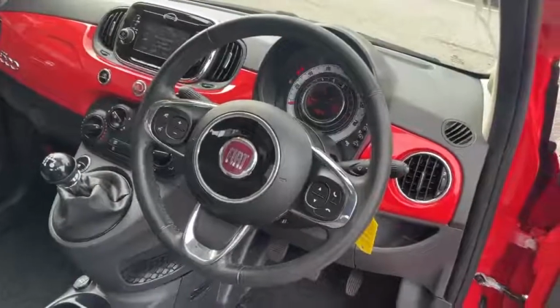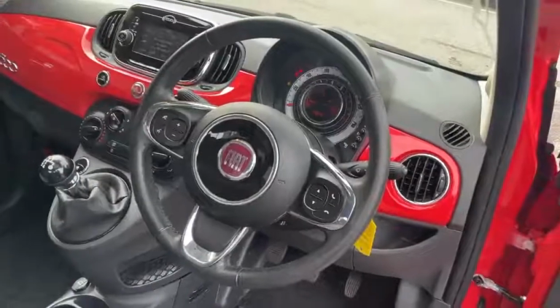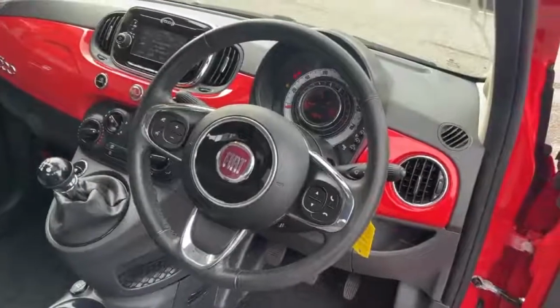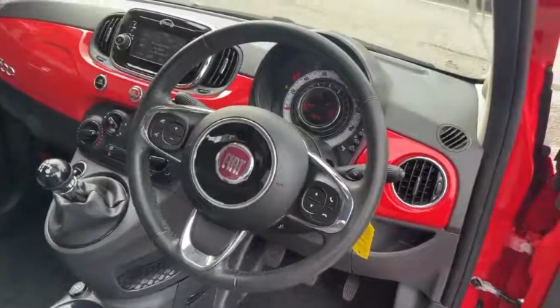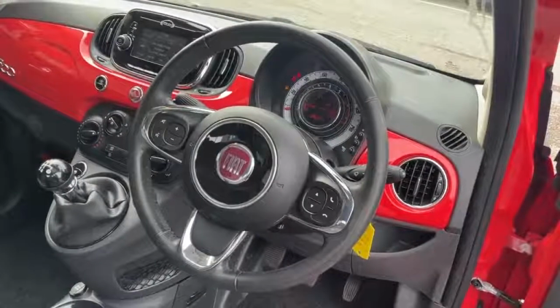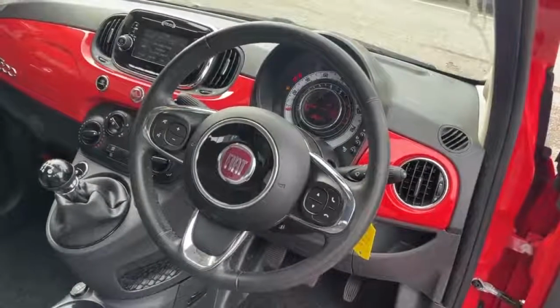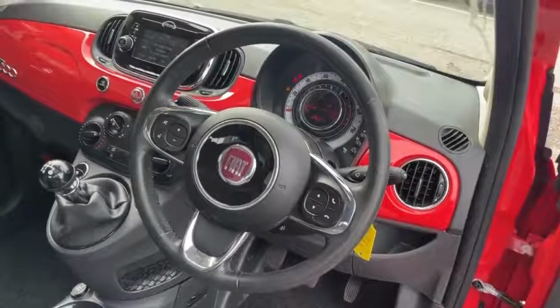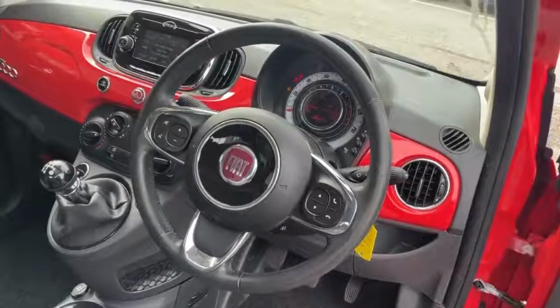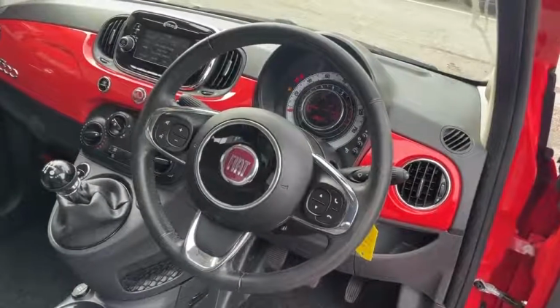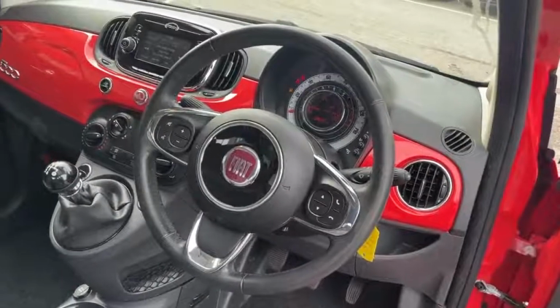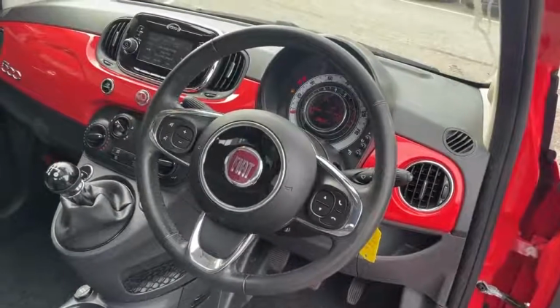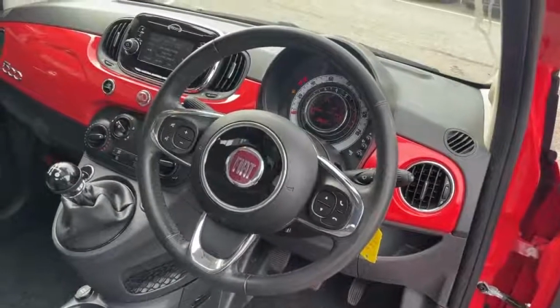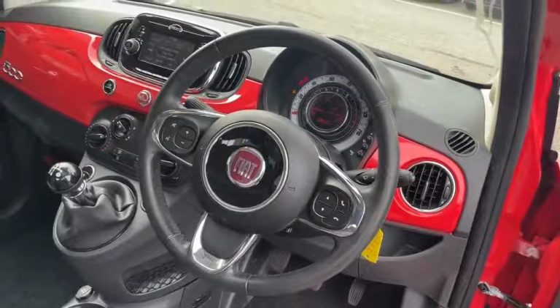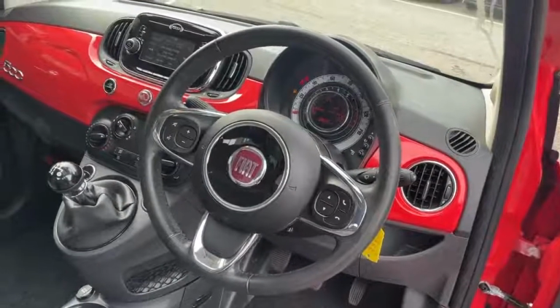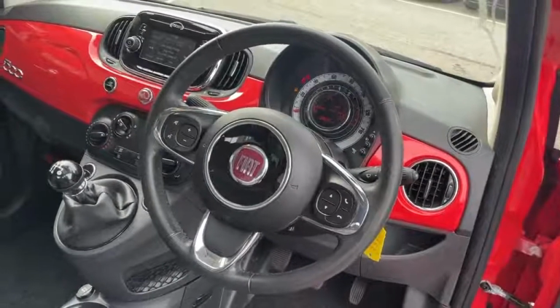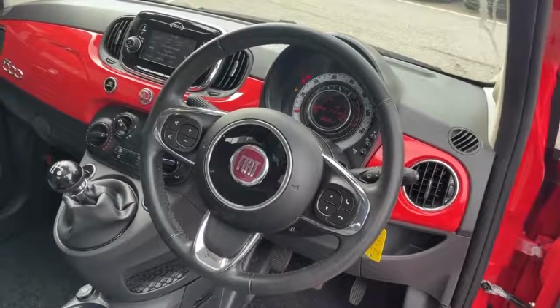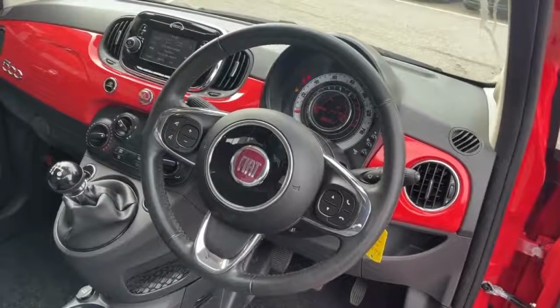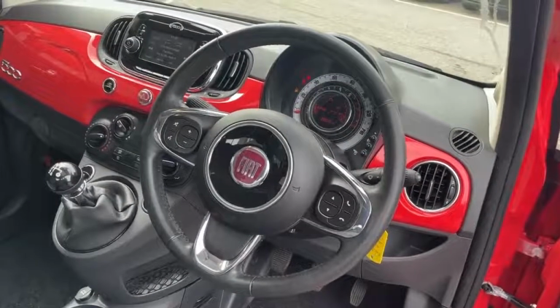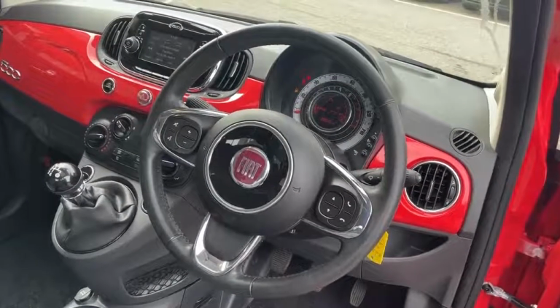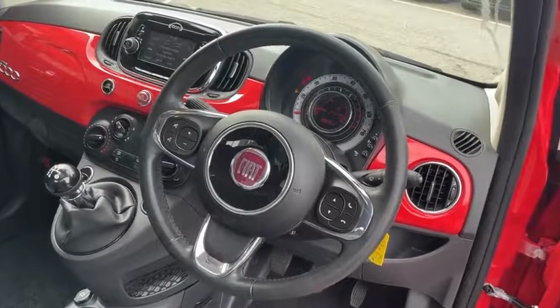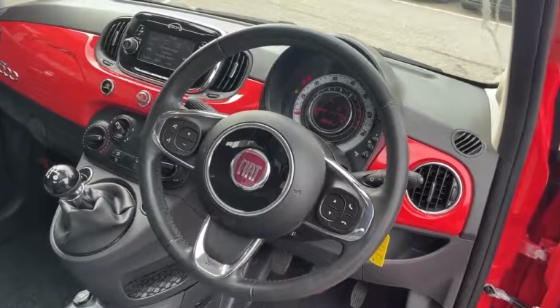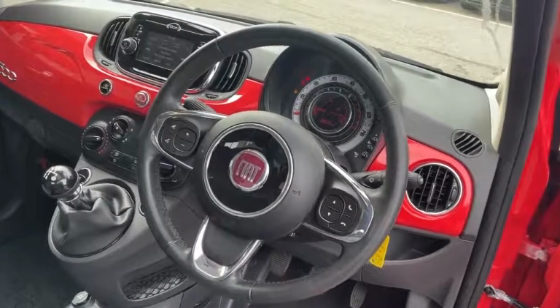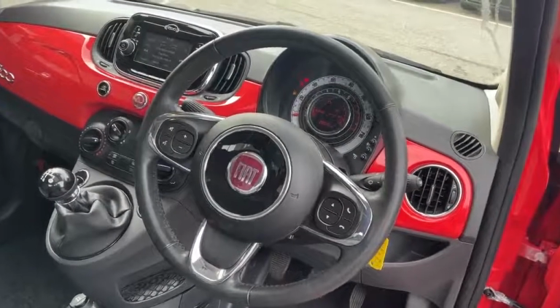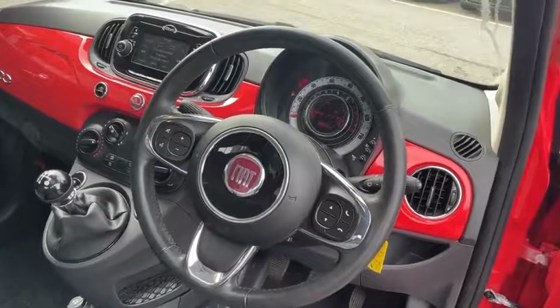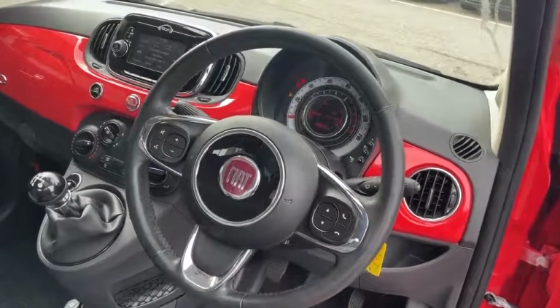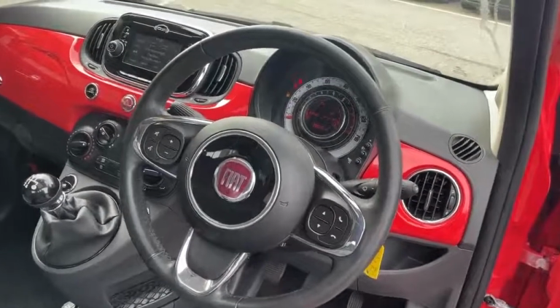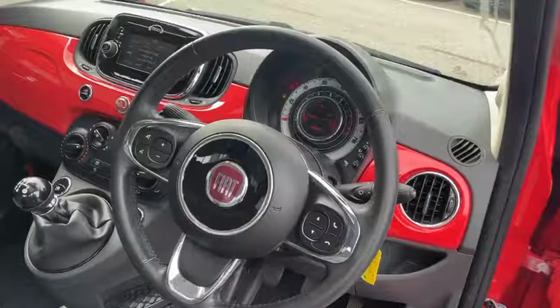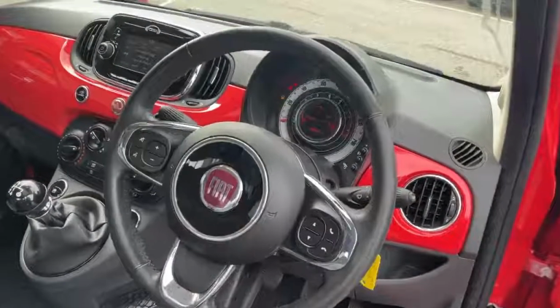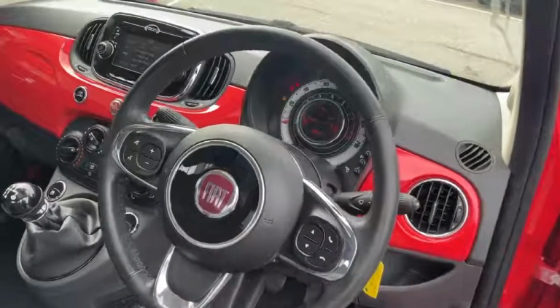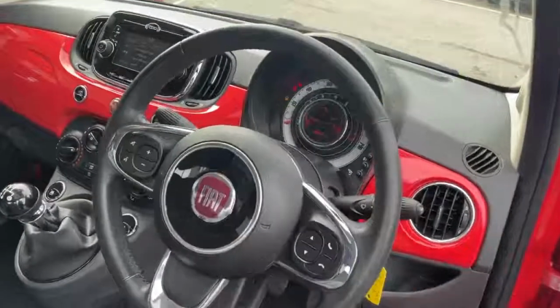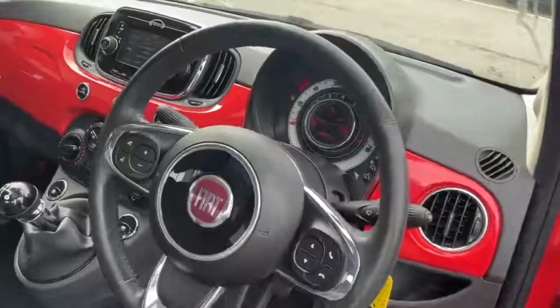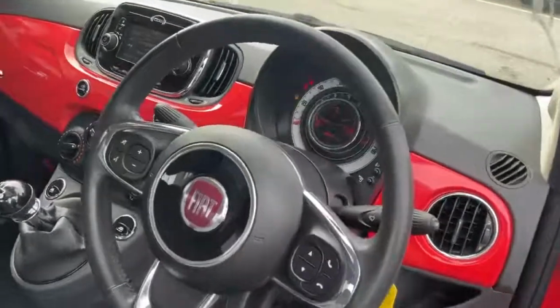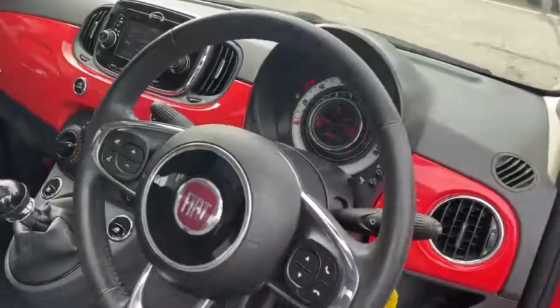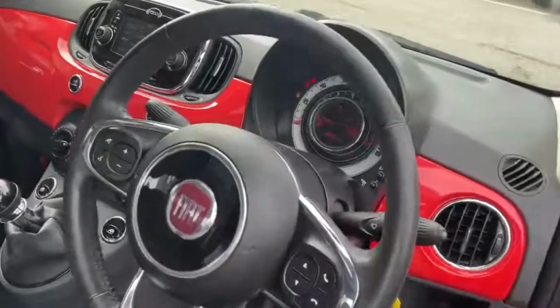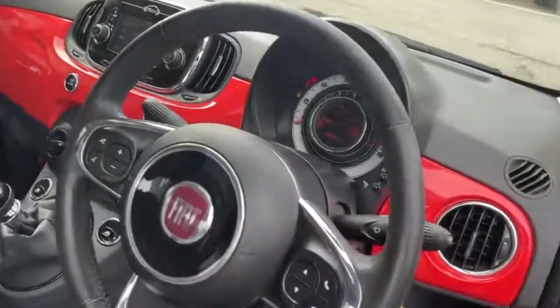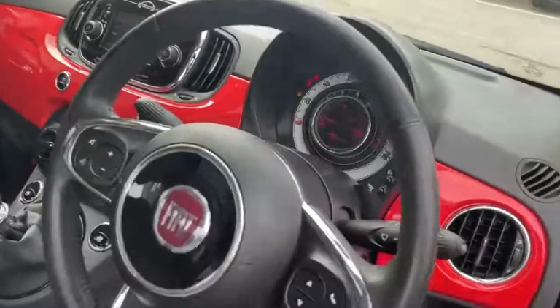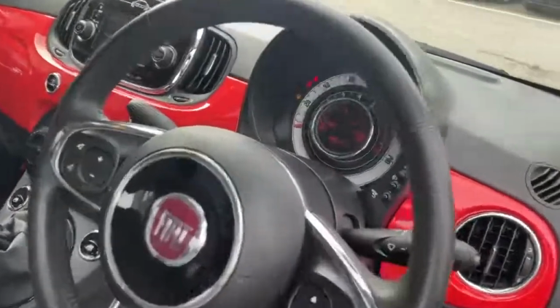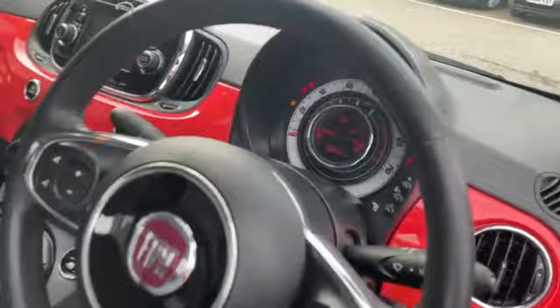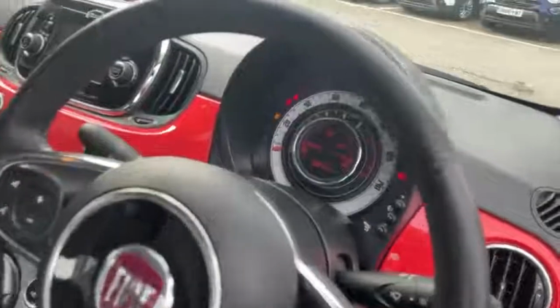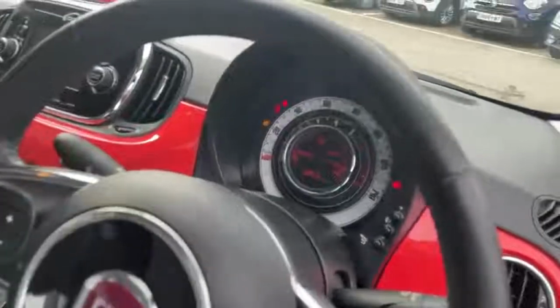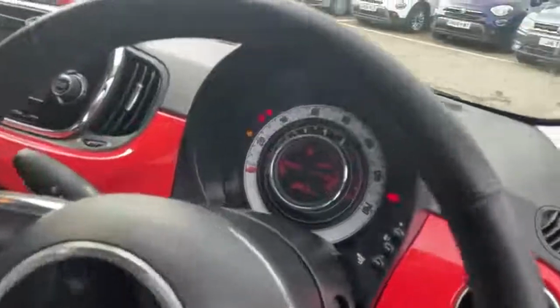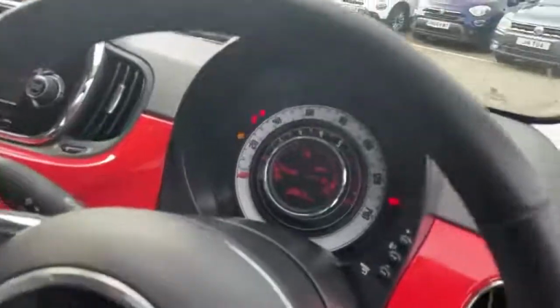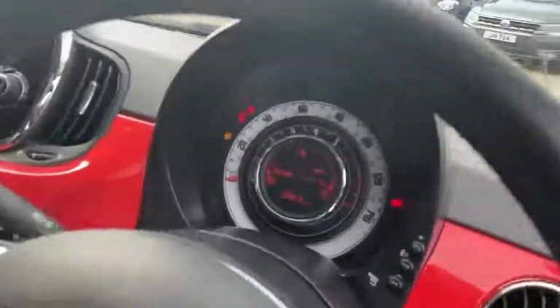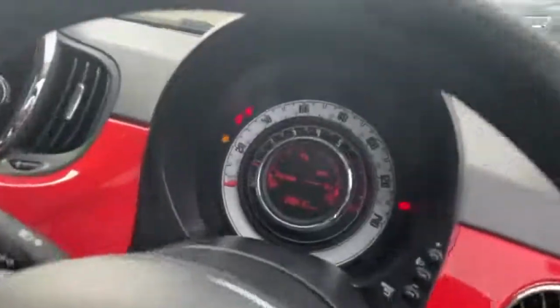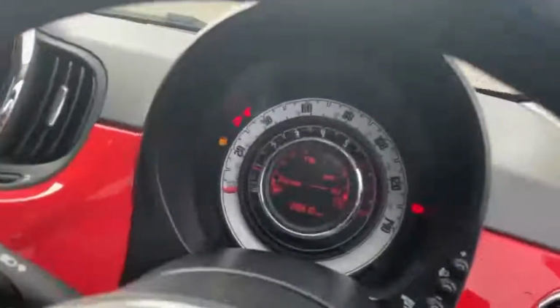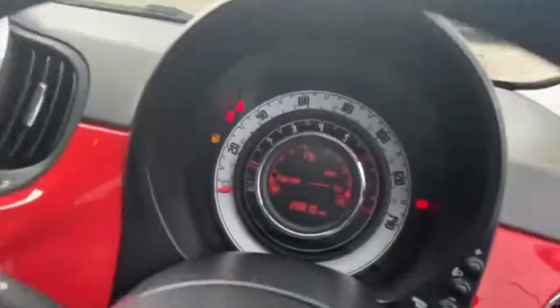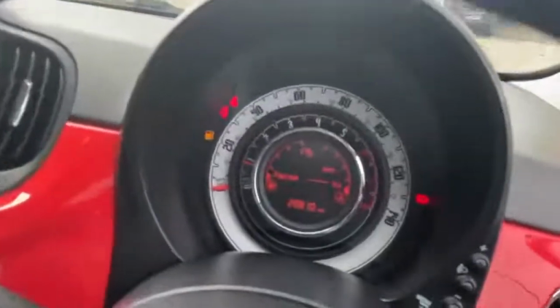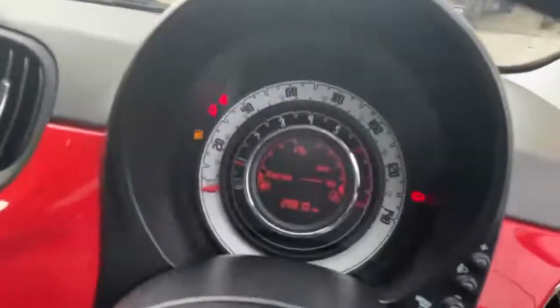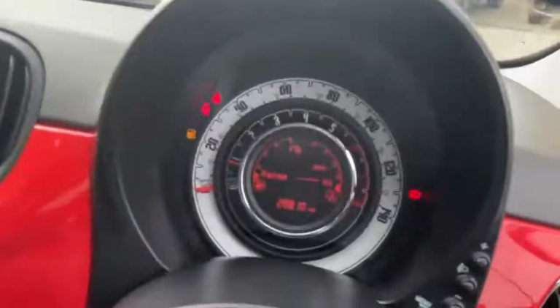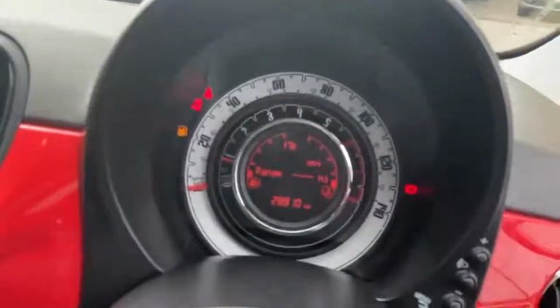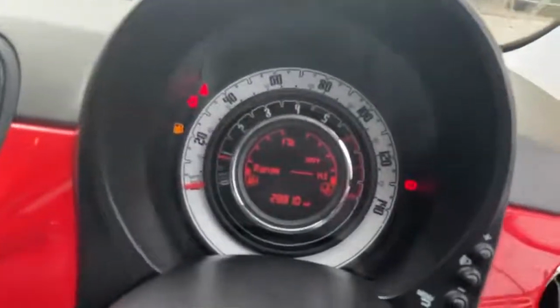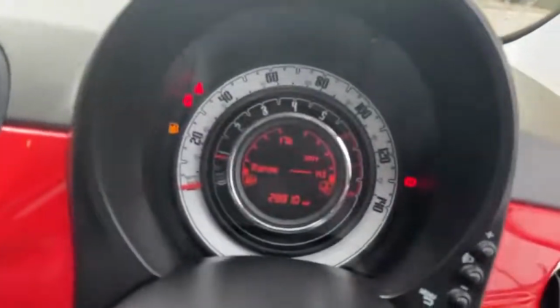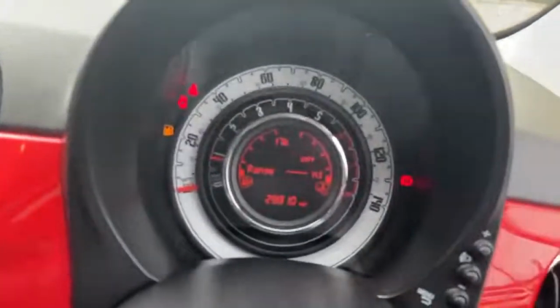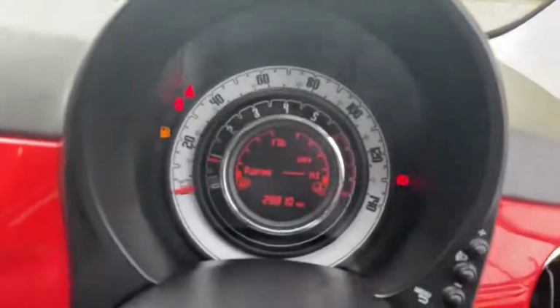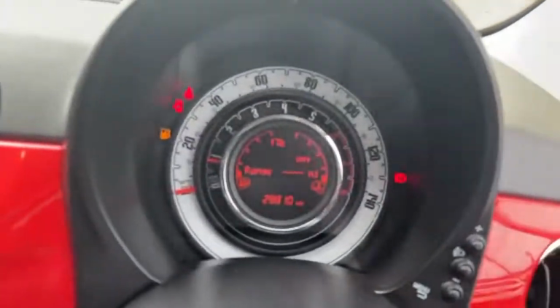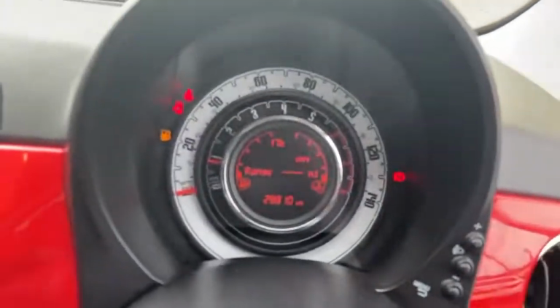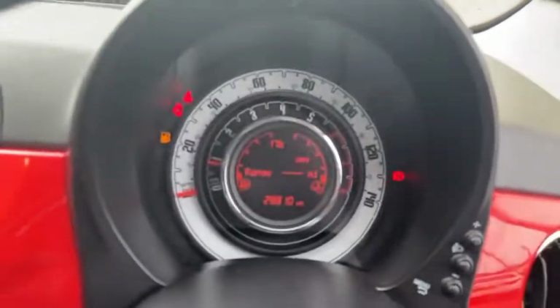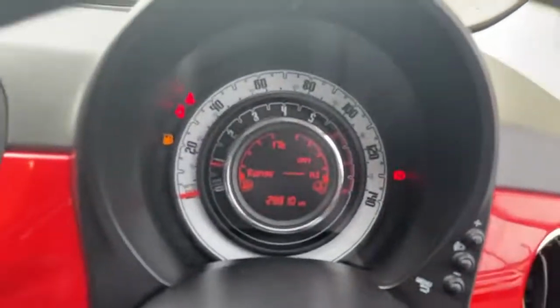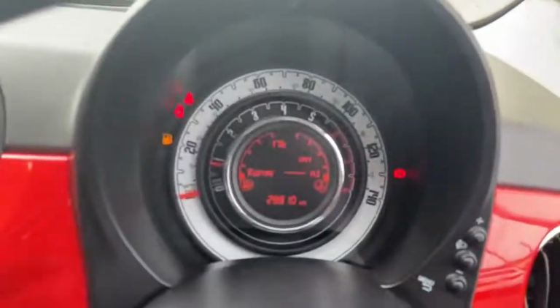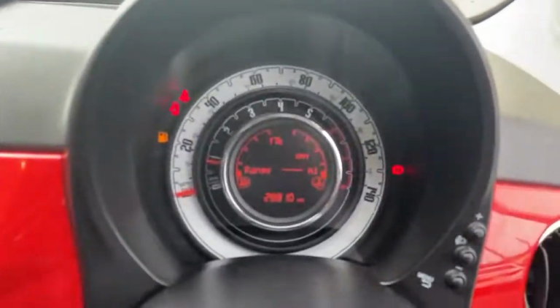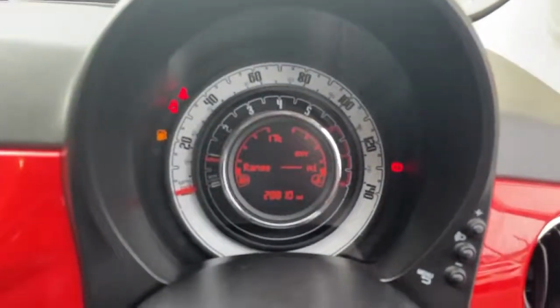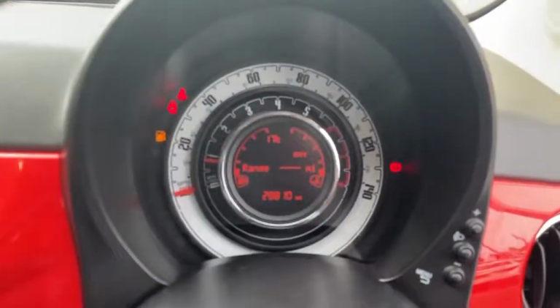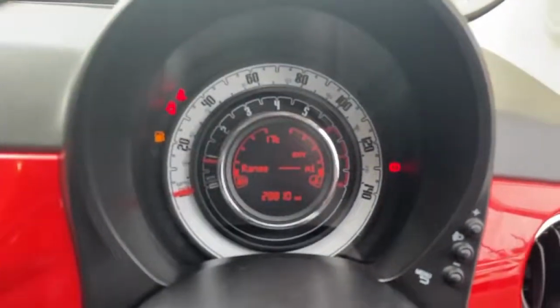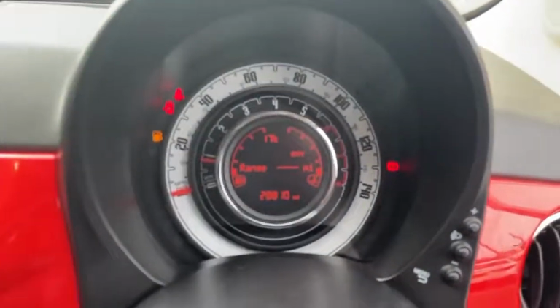Controls for the volume, voice control, telephone and mute, along with a dash screen showing current vehicle miles.